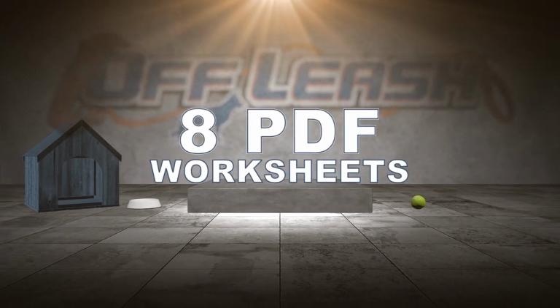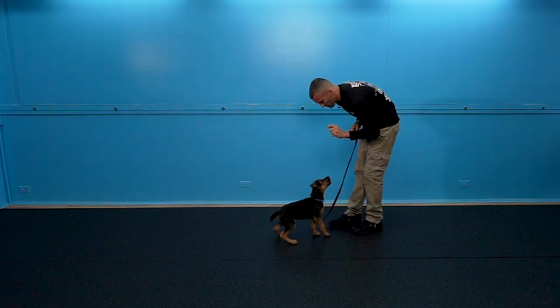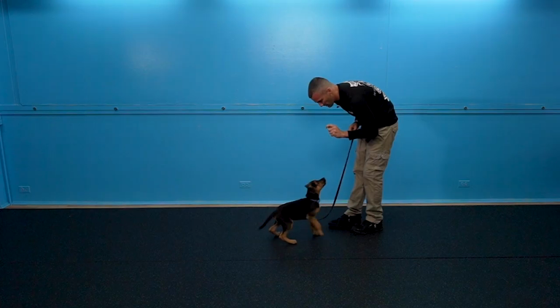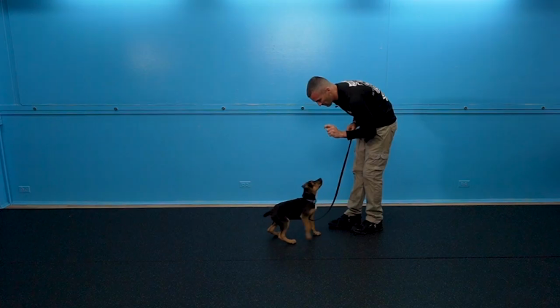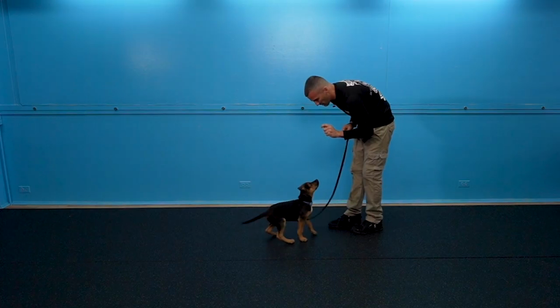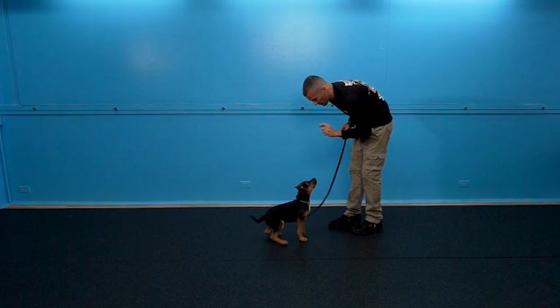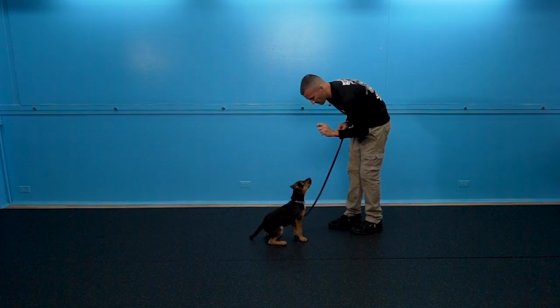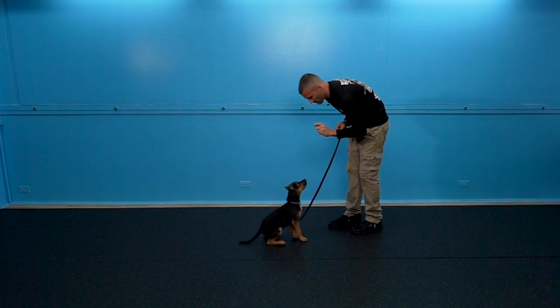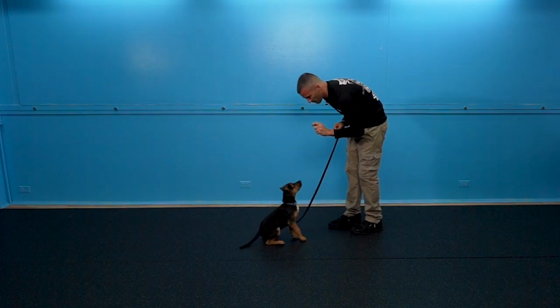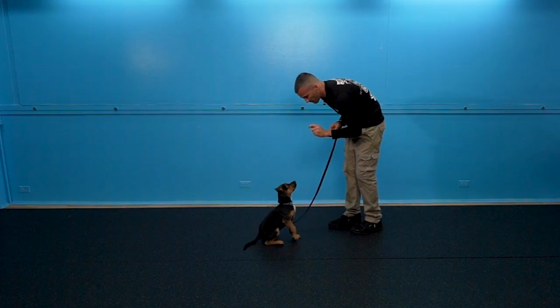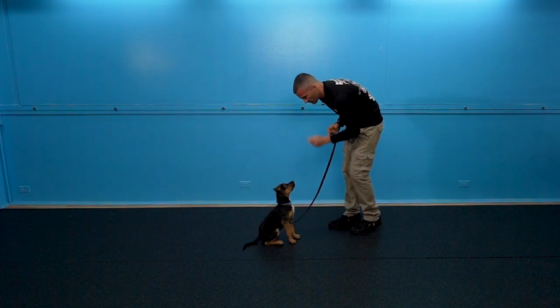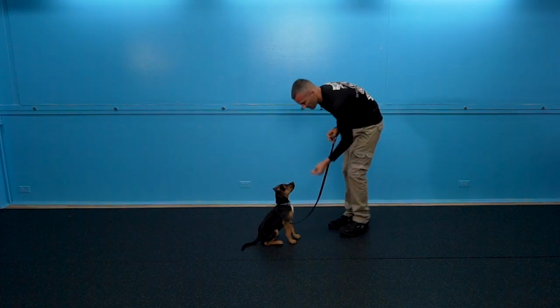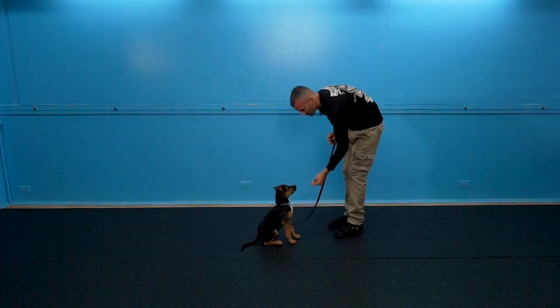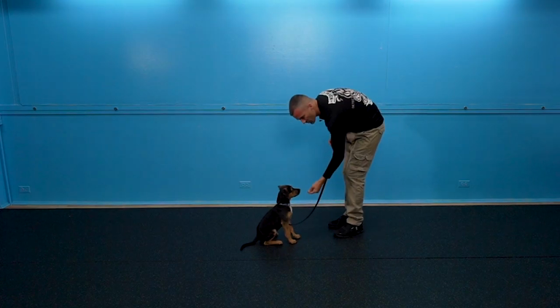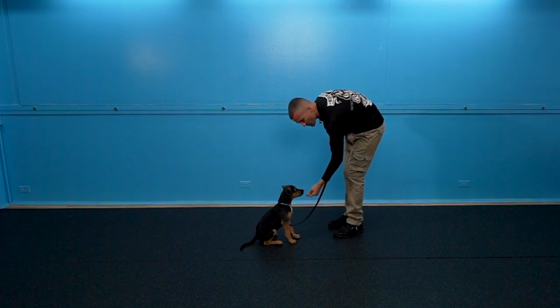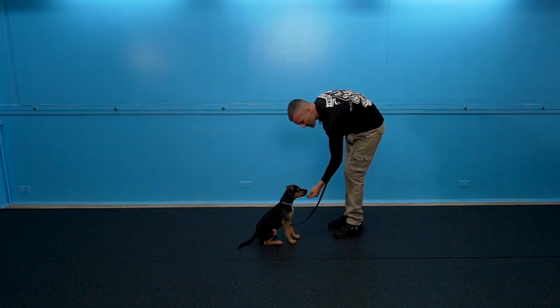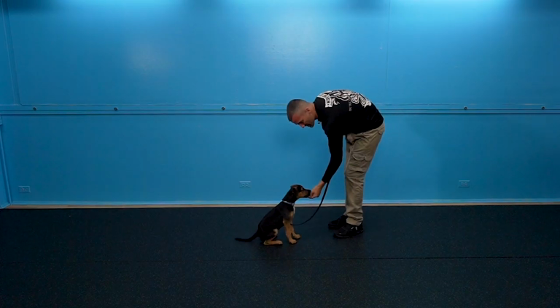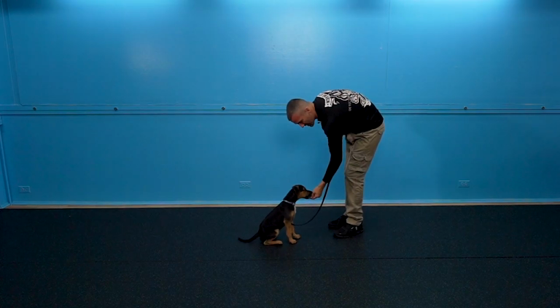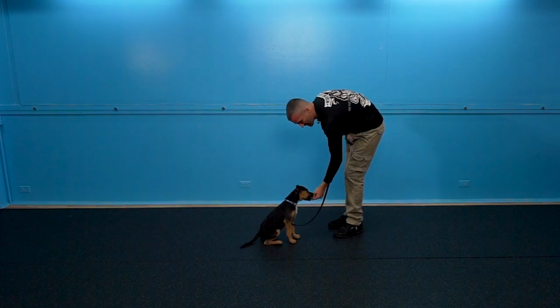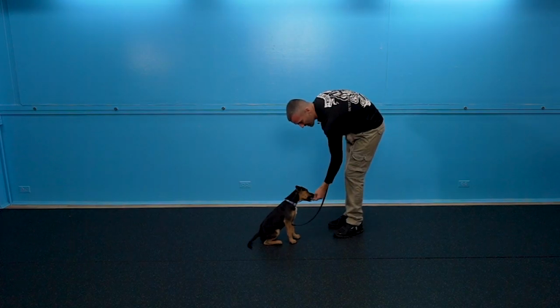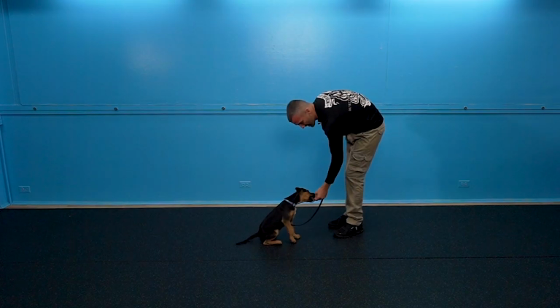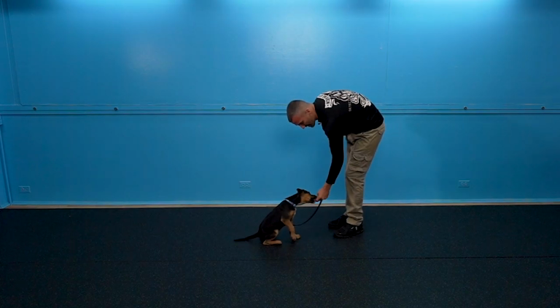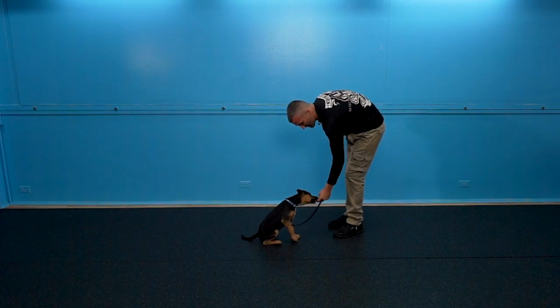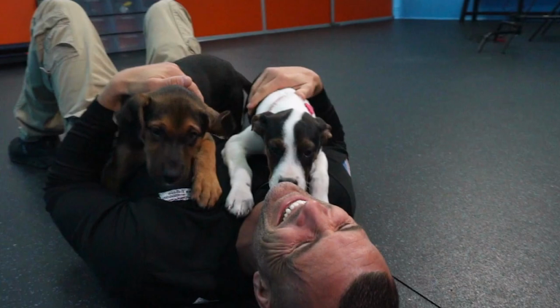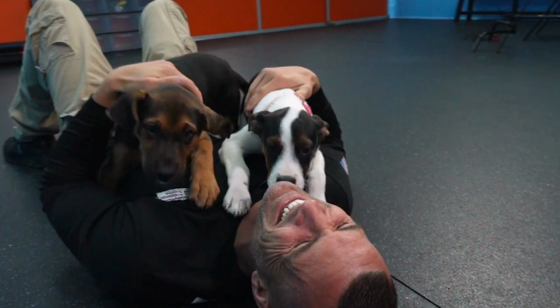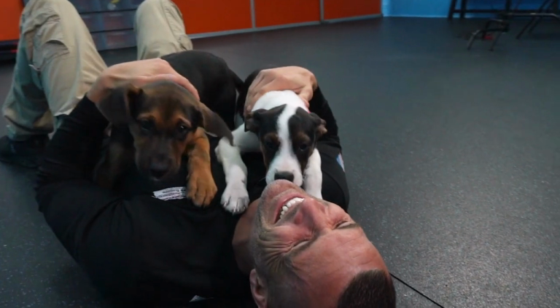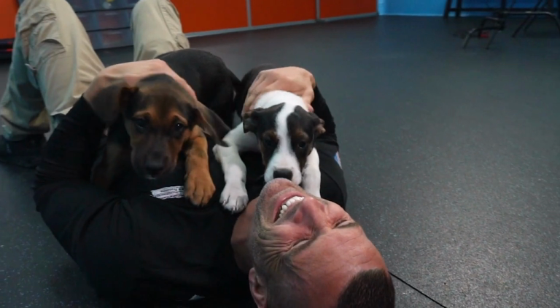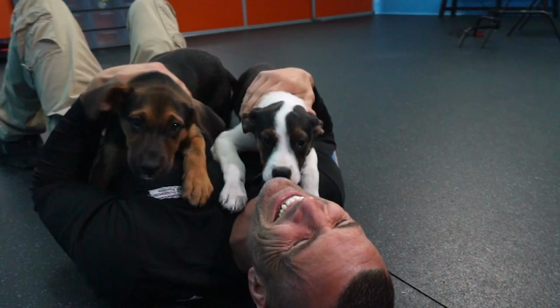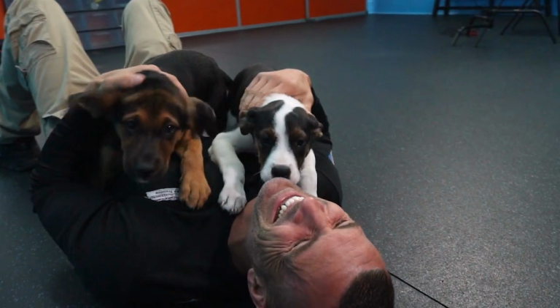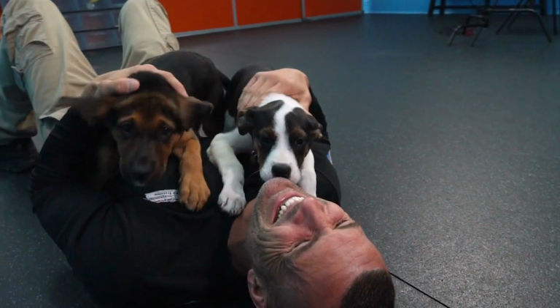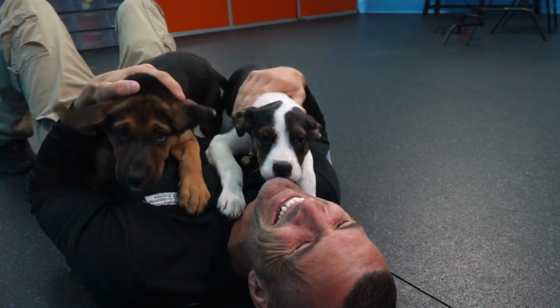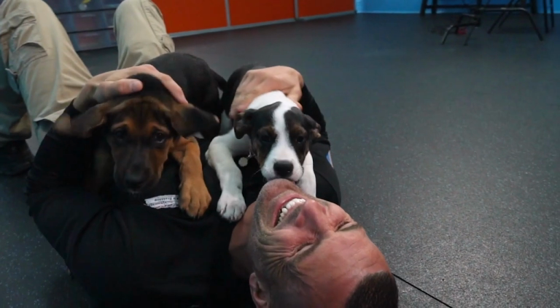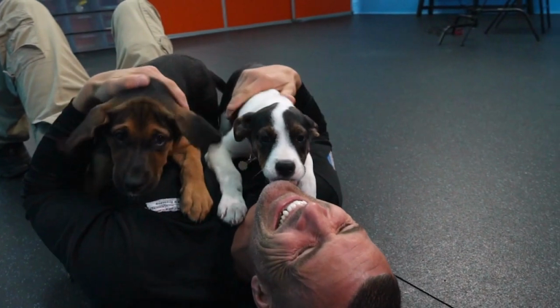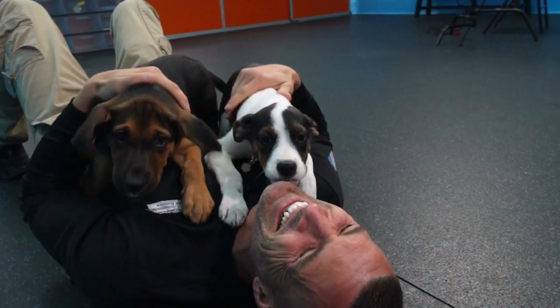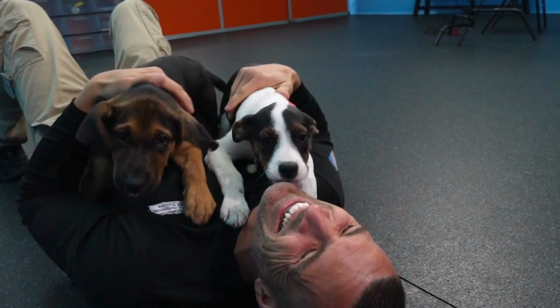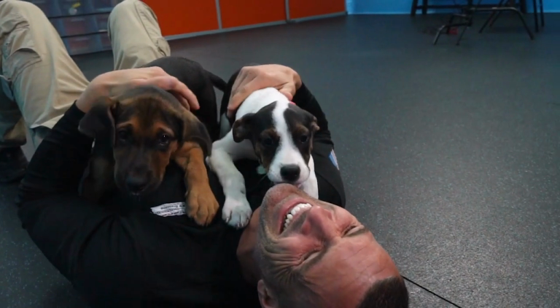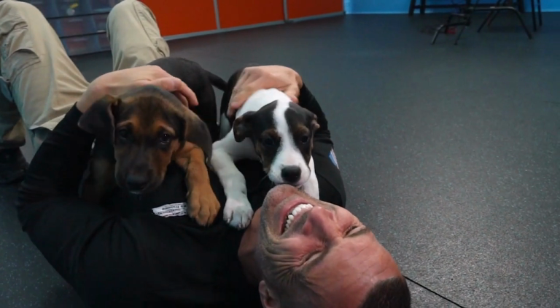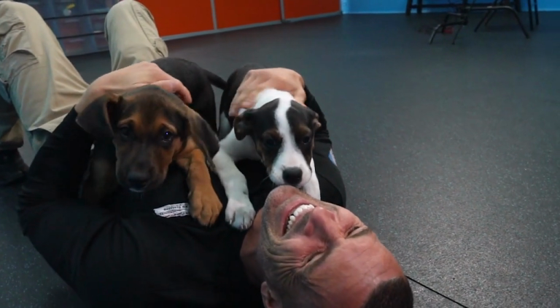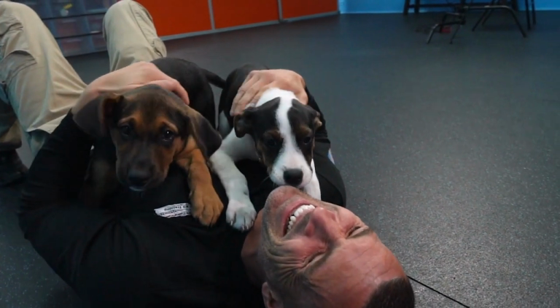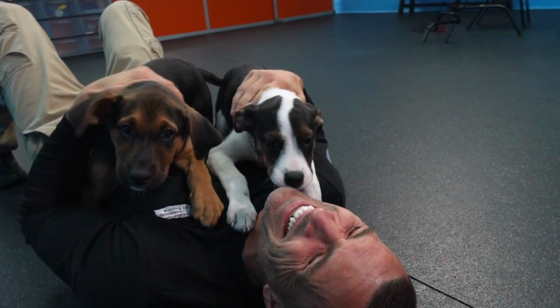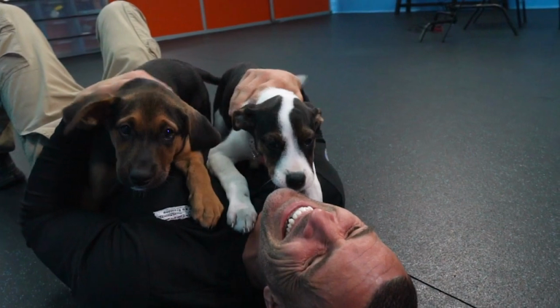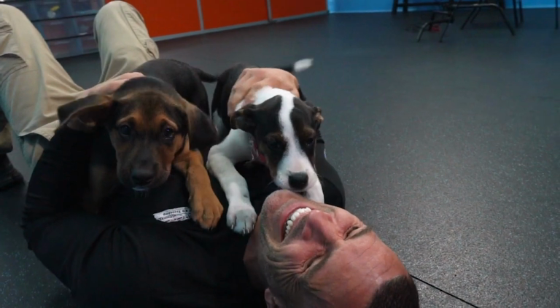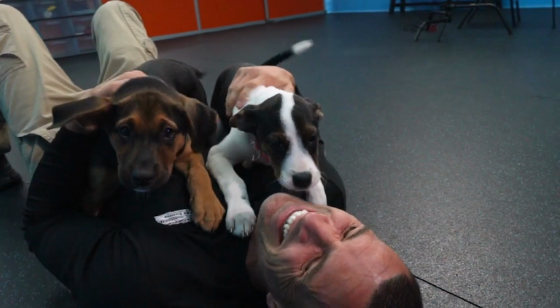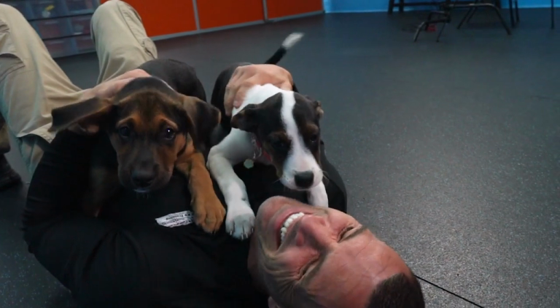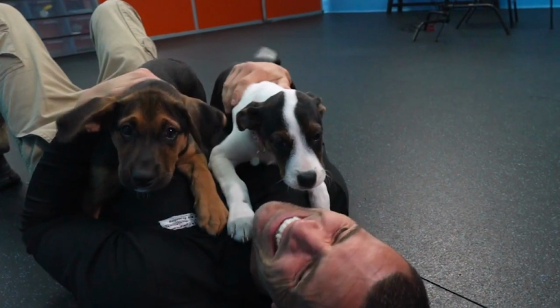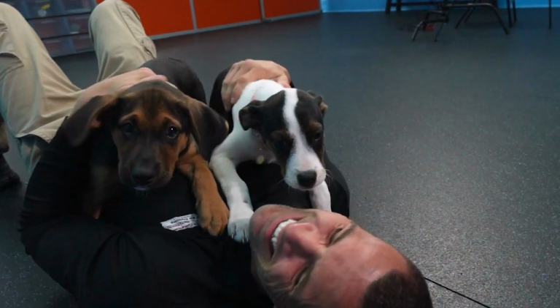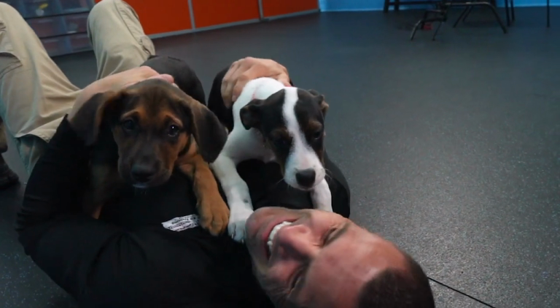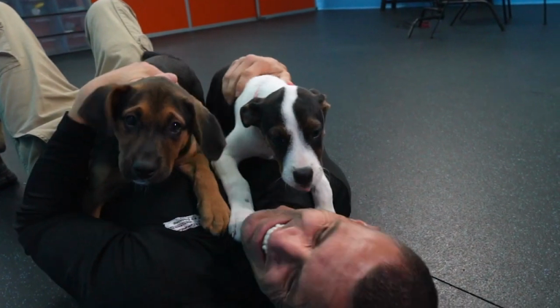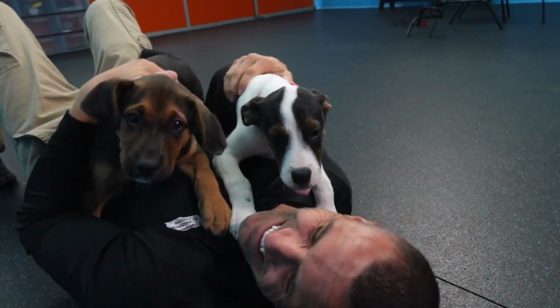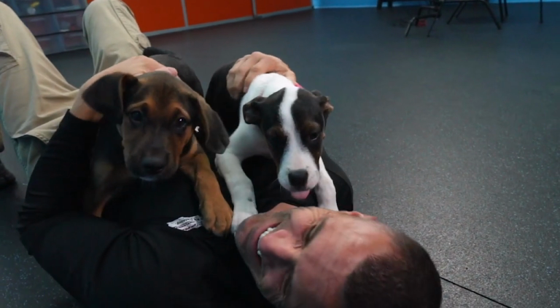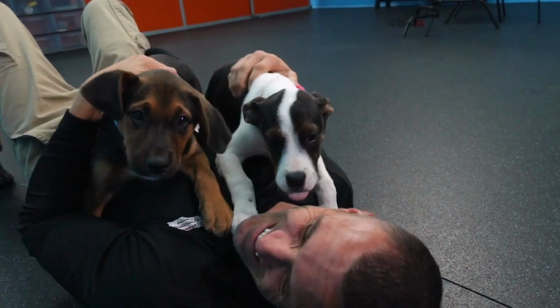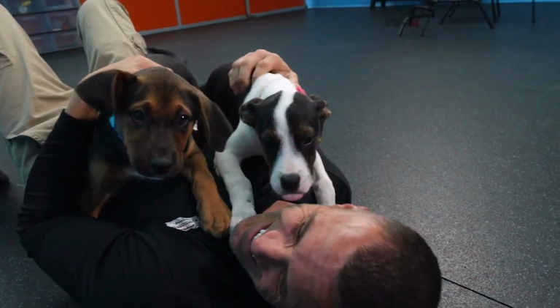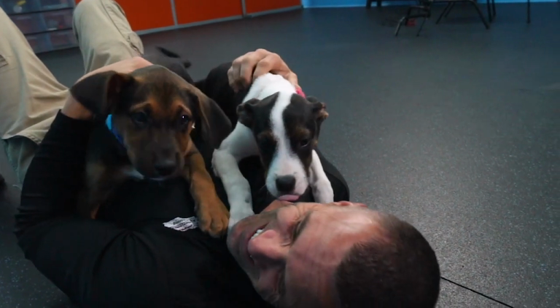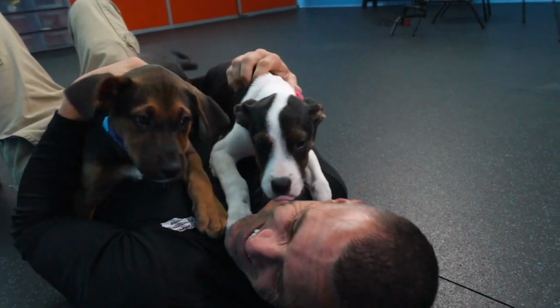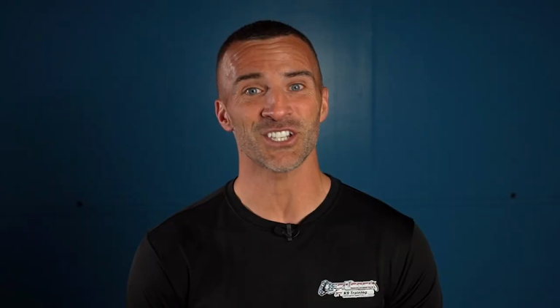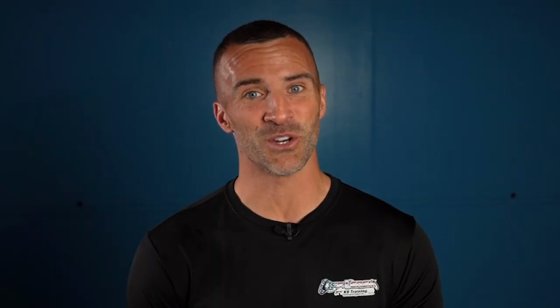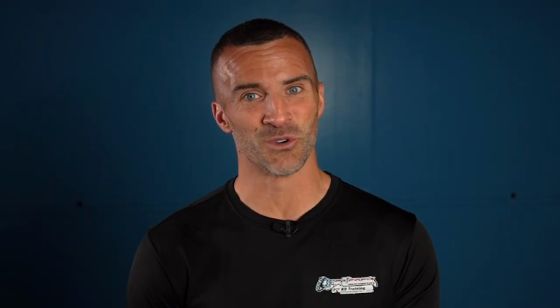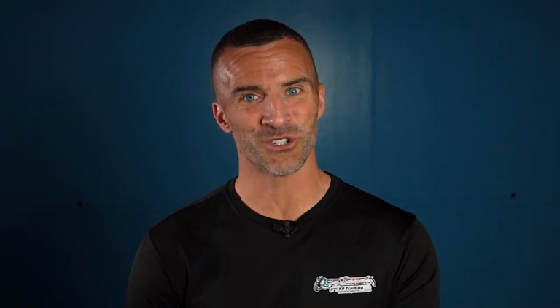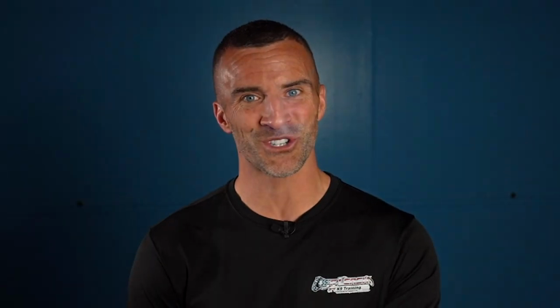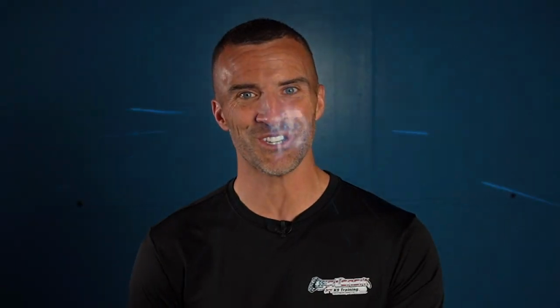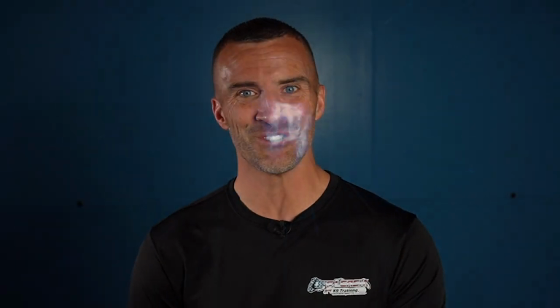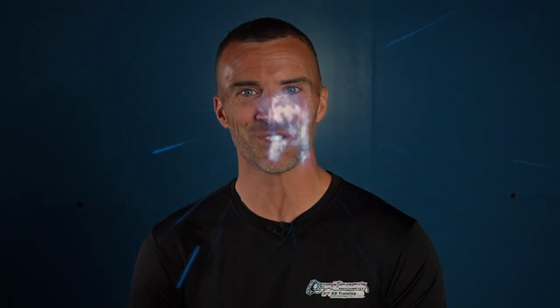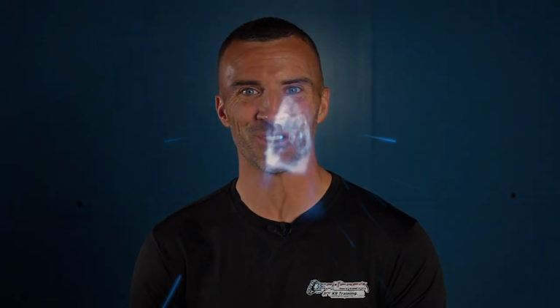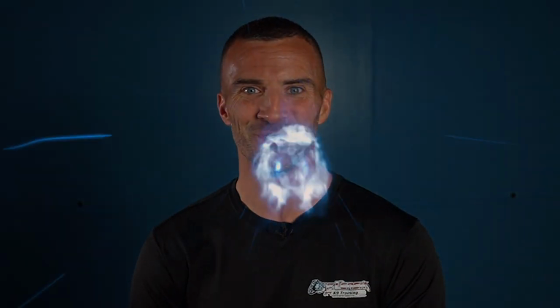Sit. Just like that. We wish you much success and we'll see you soon.